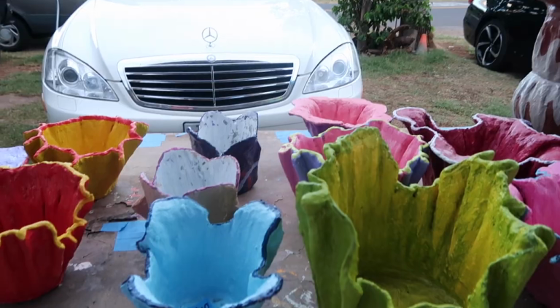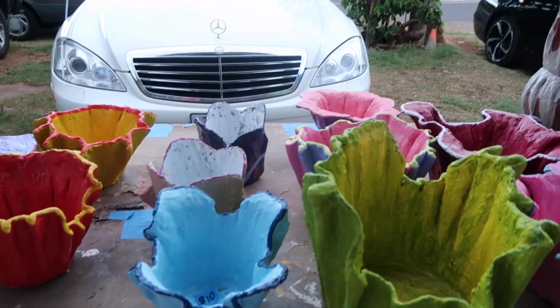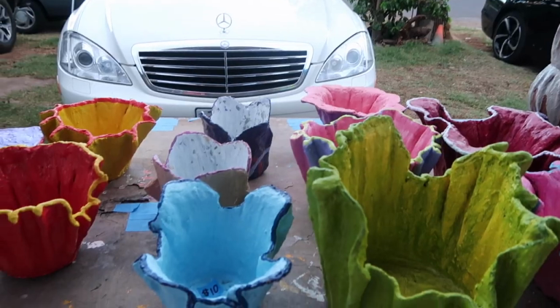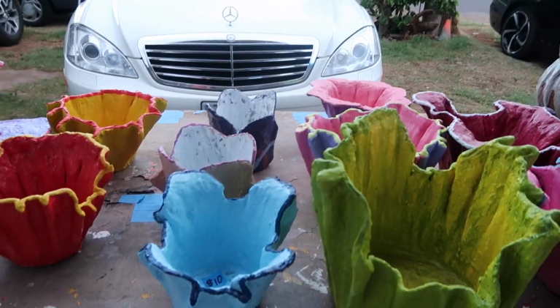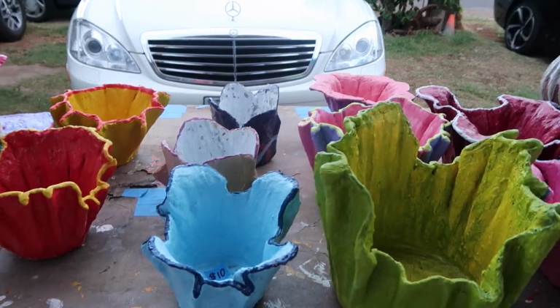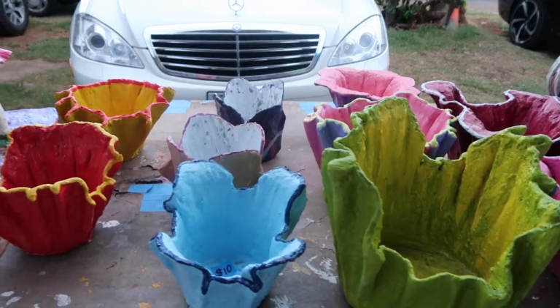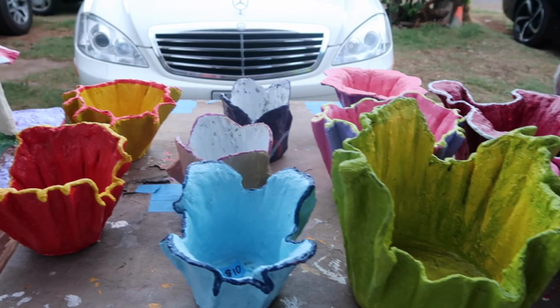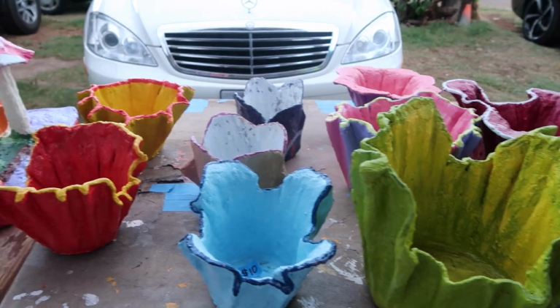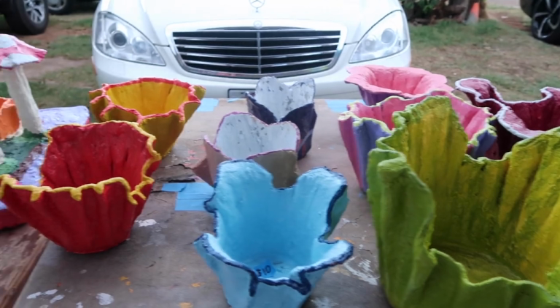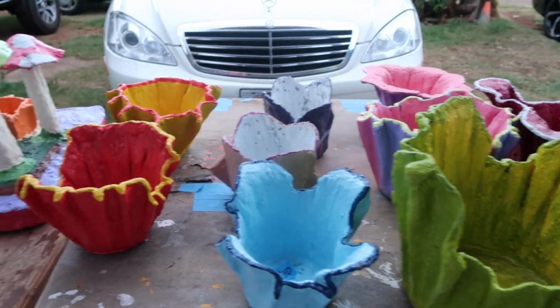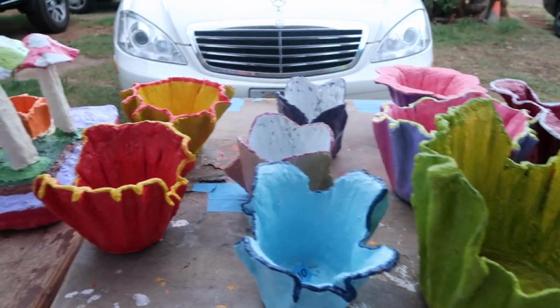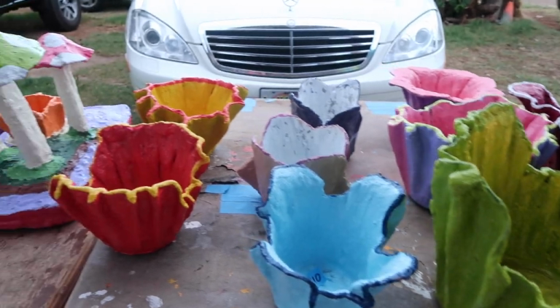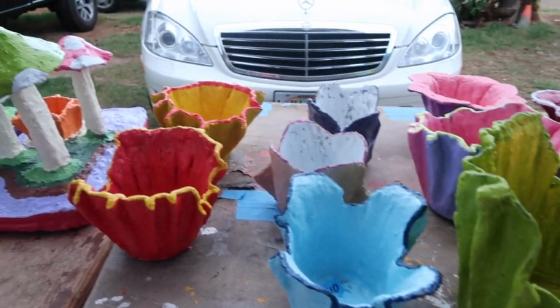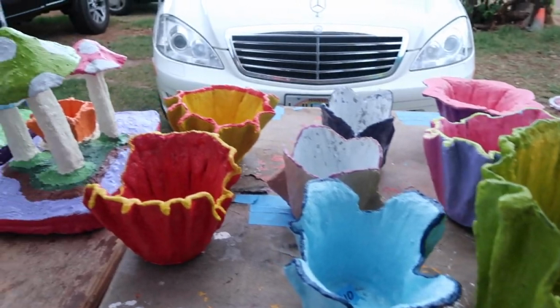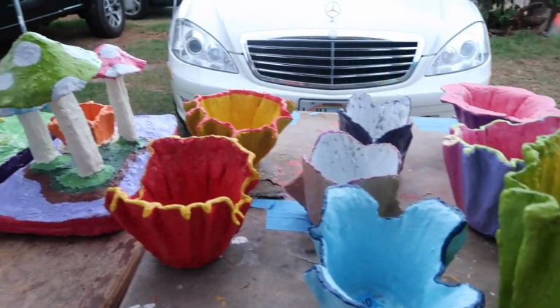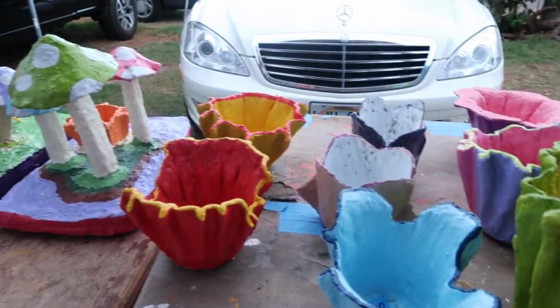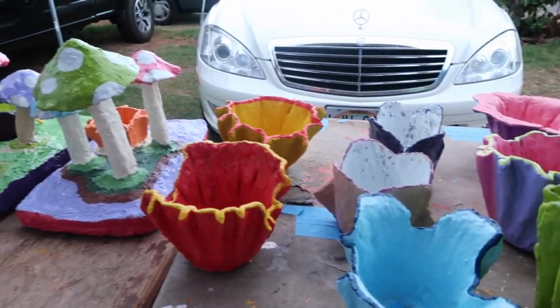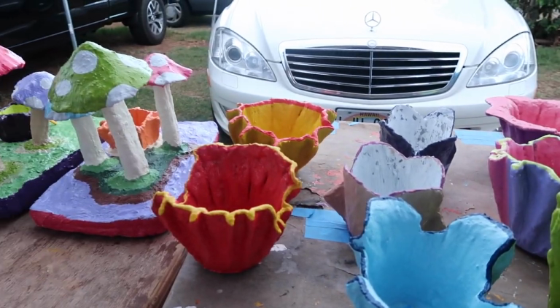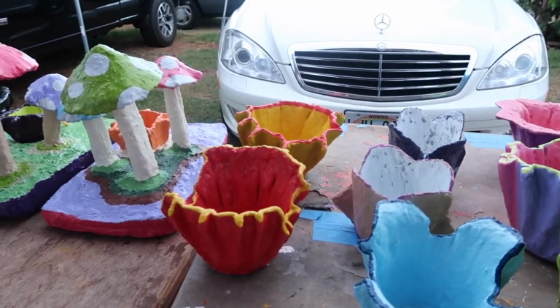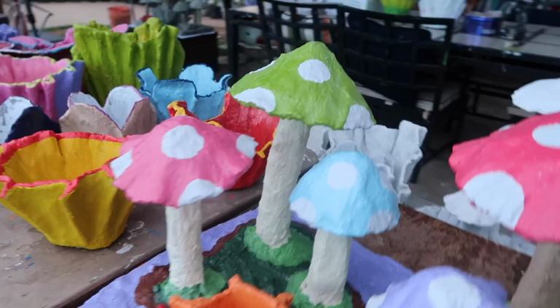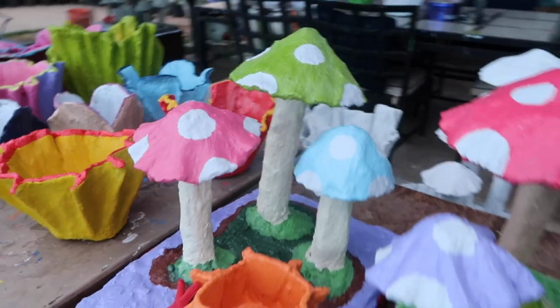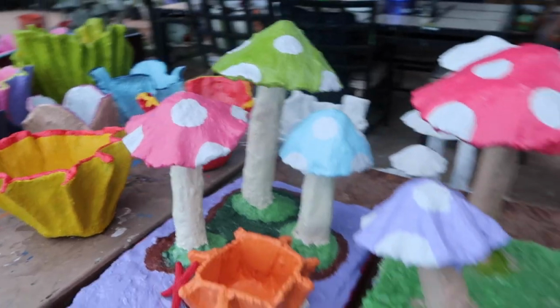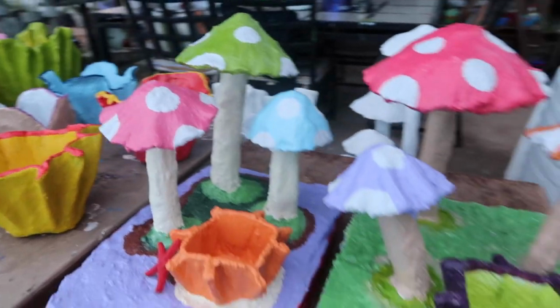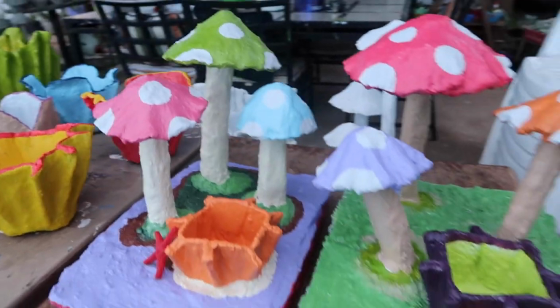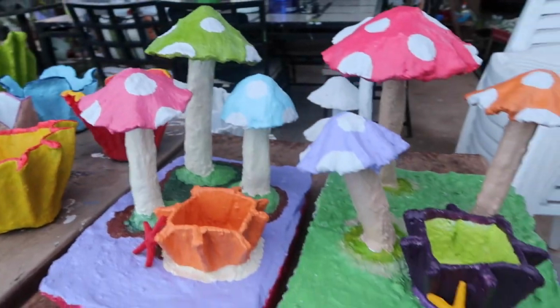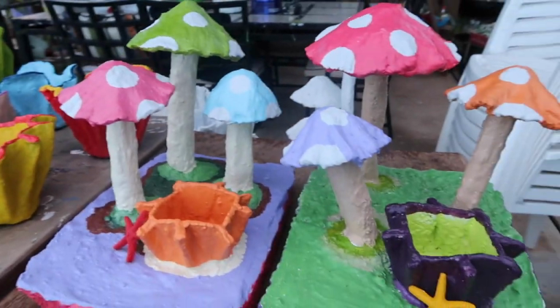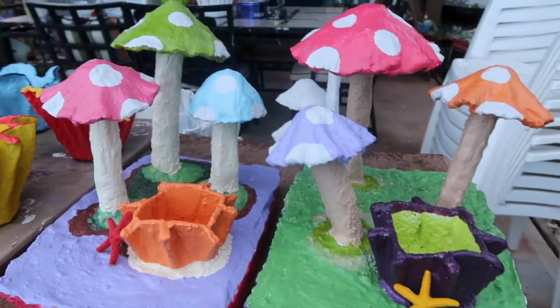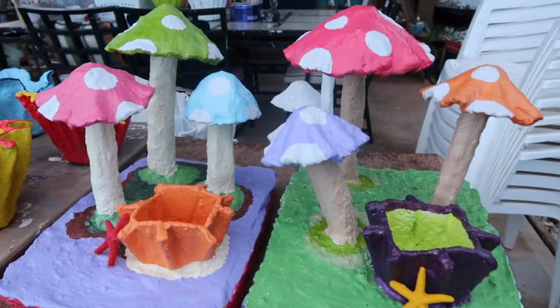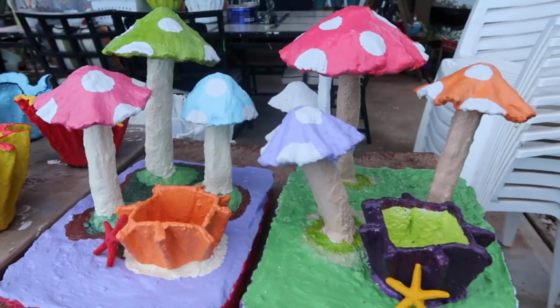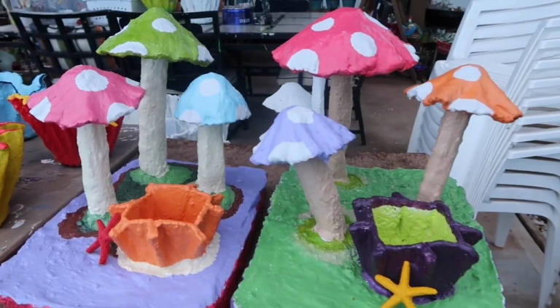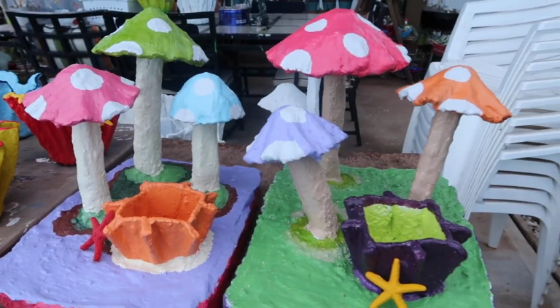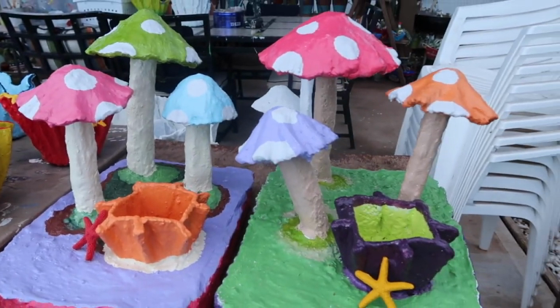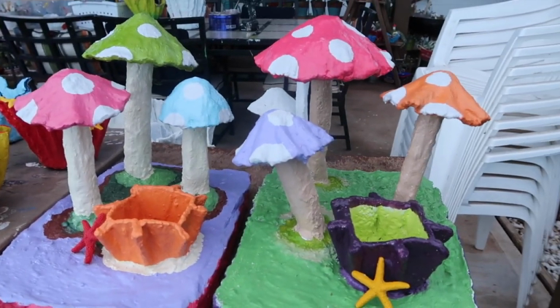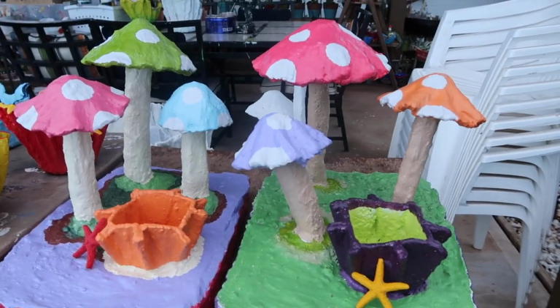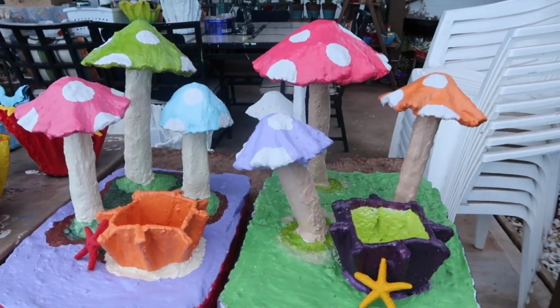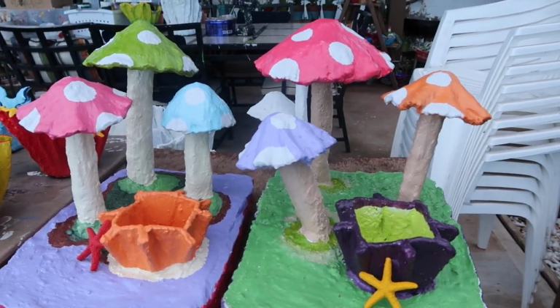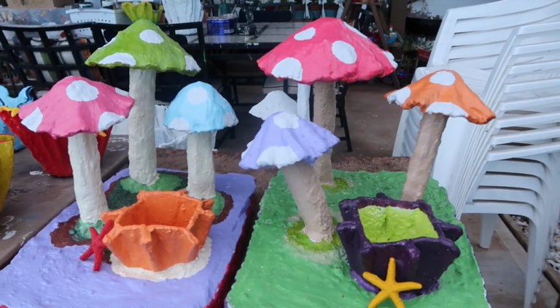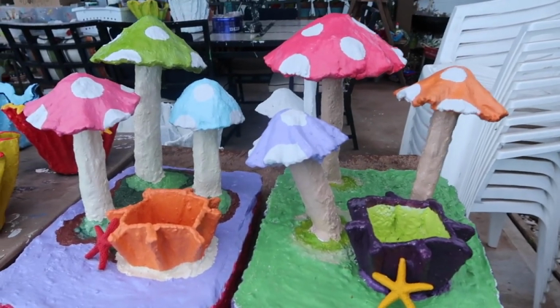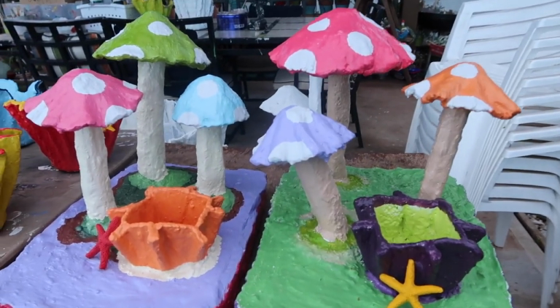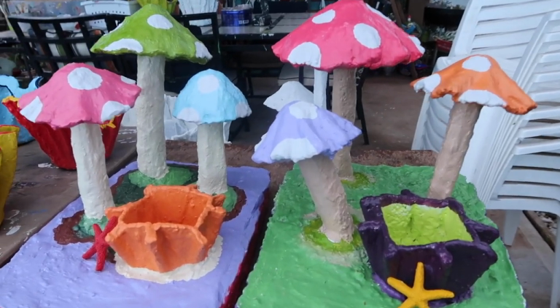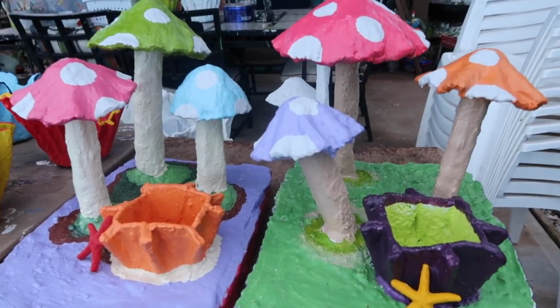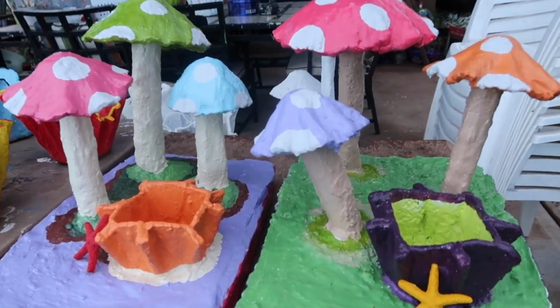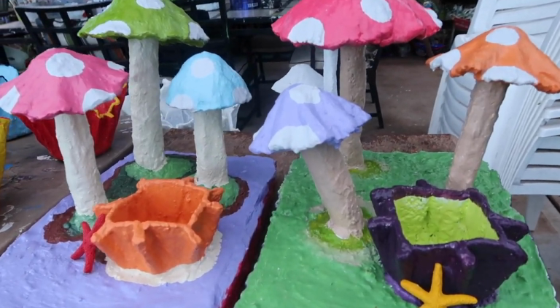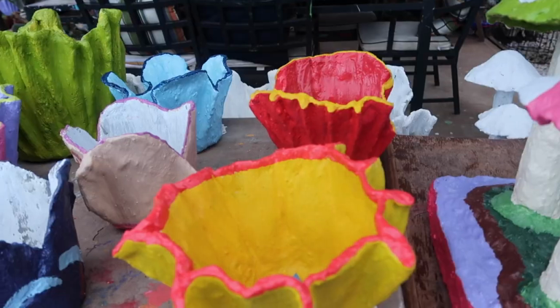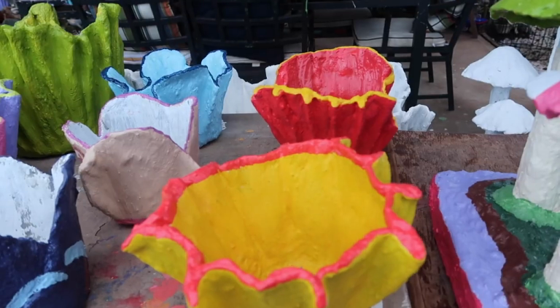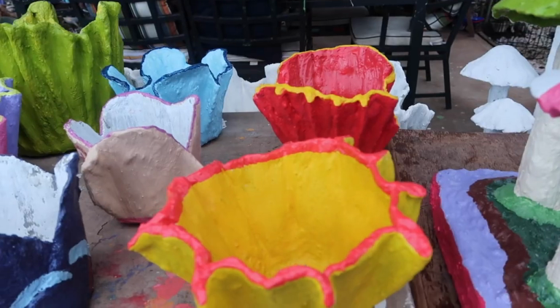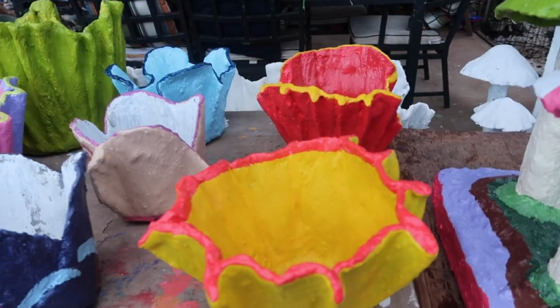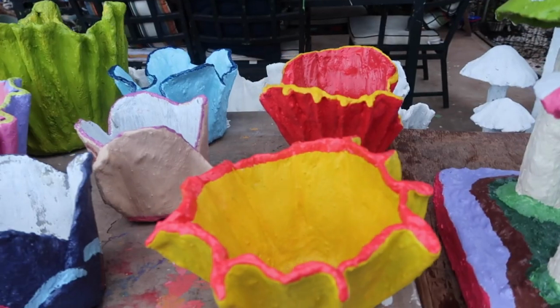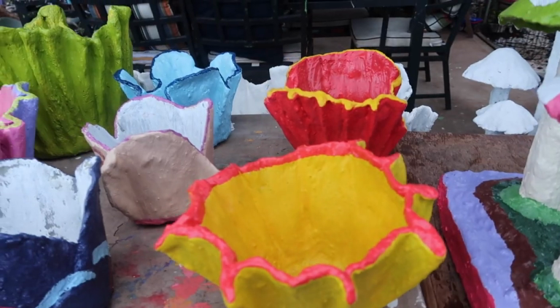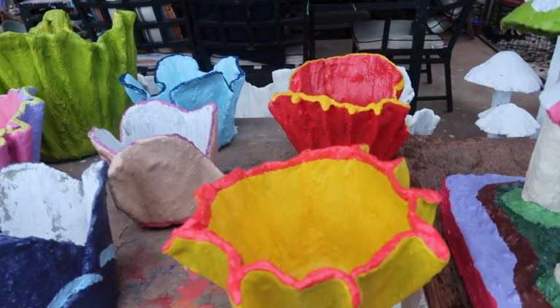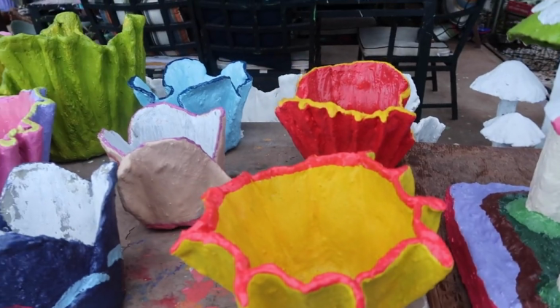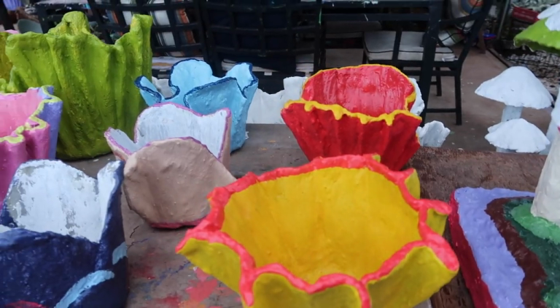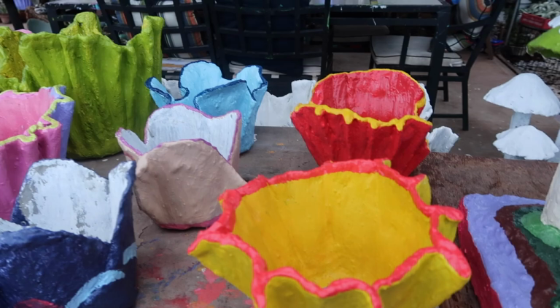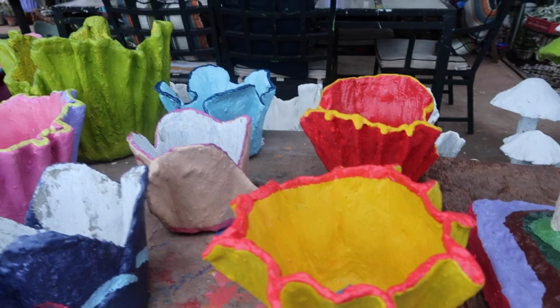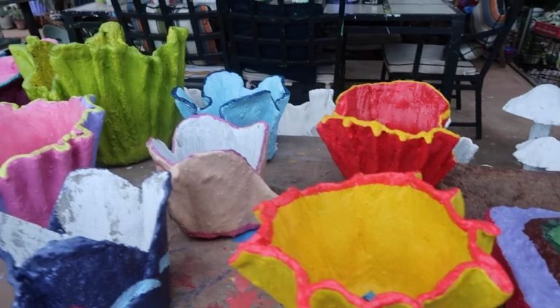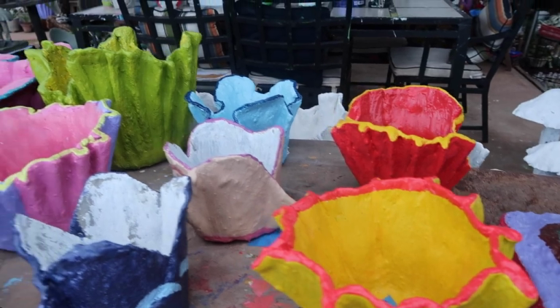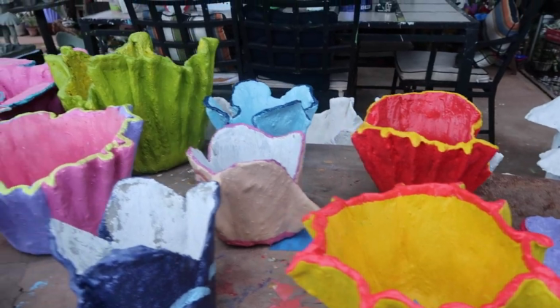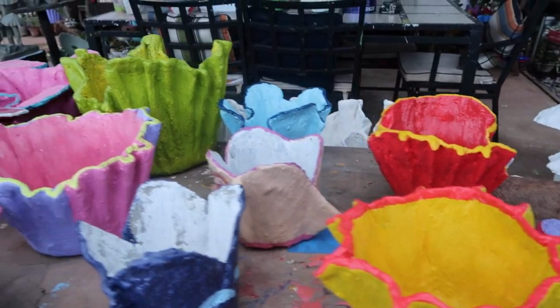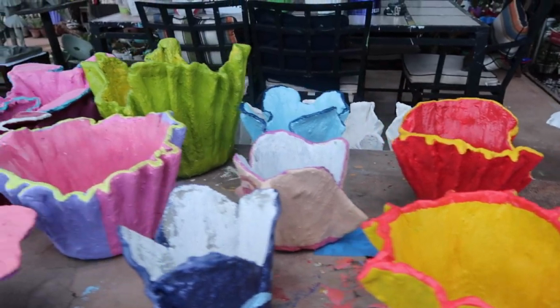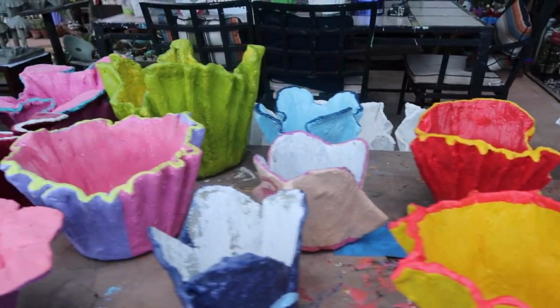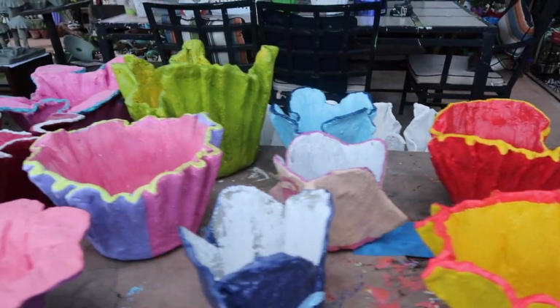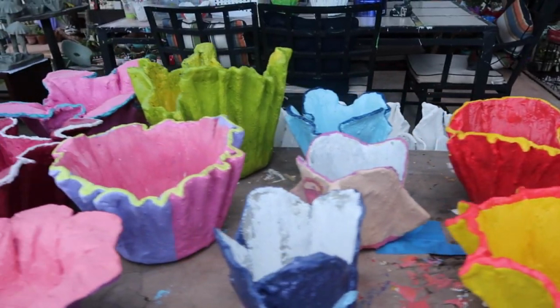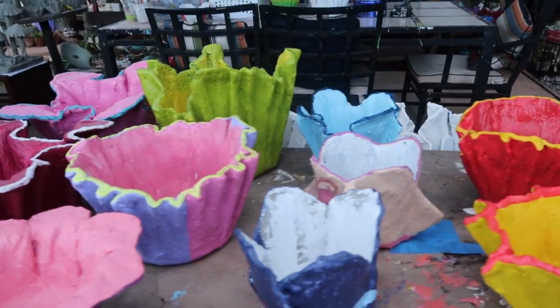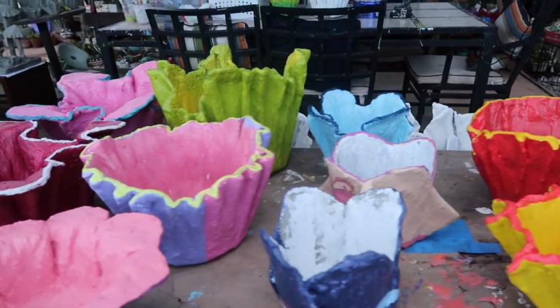They can customize it. And here's the final product — pretty, isn't it? Besties.